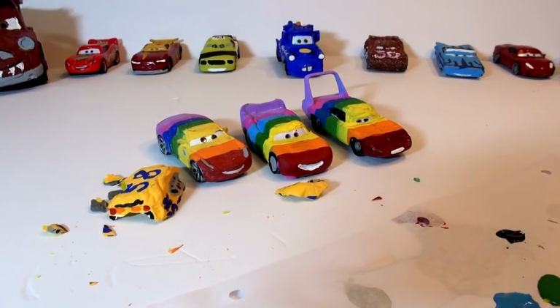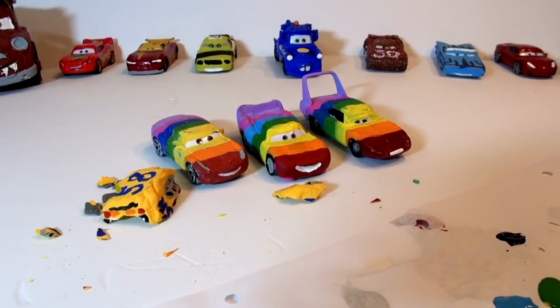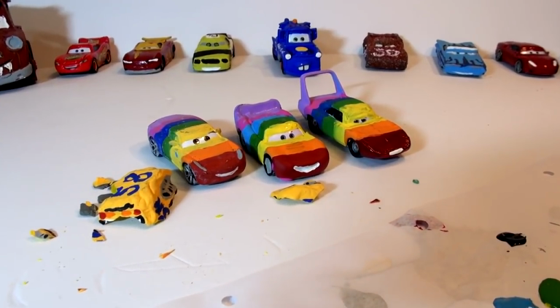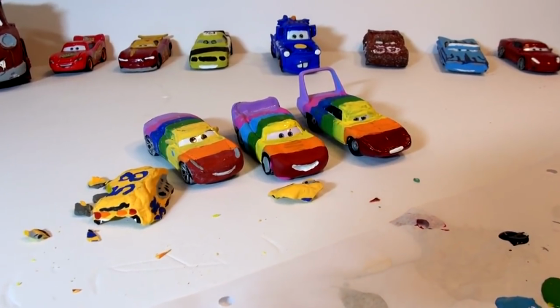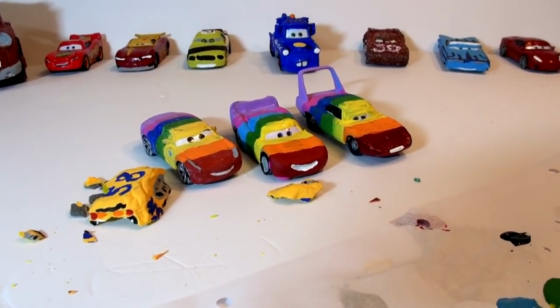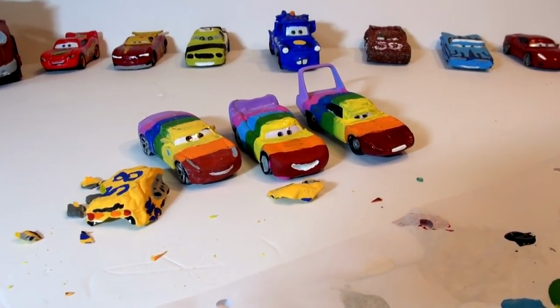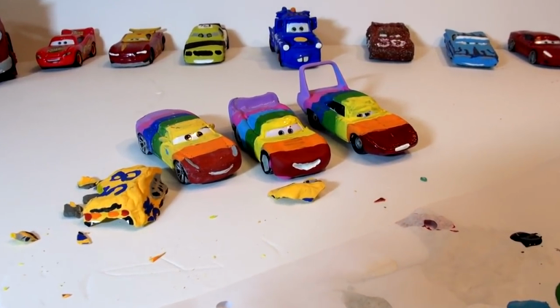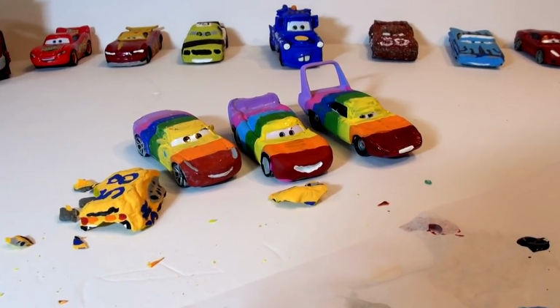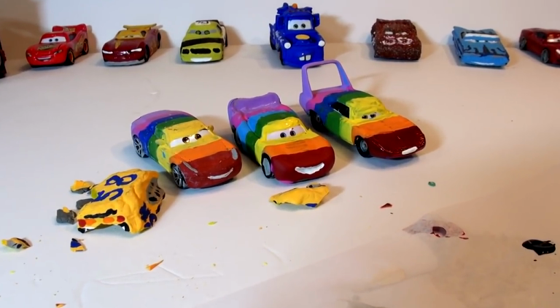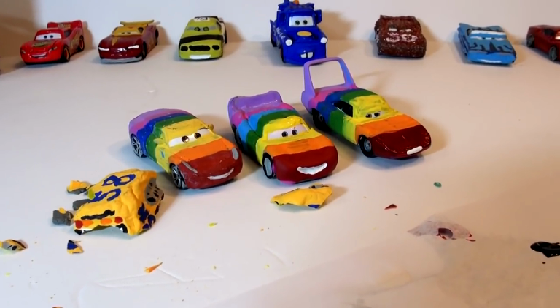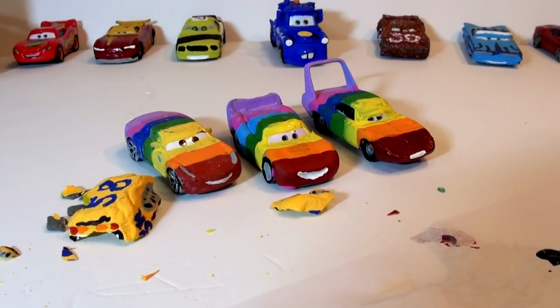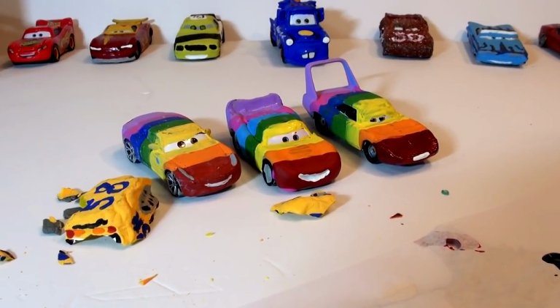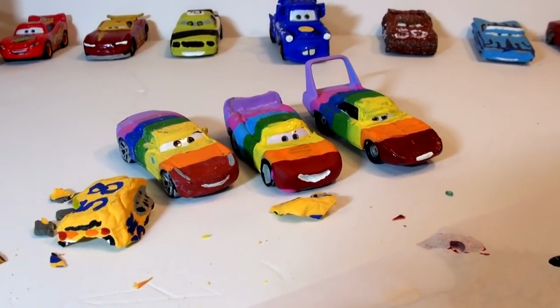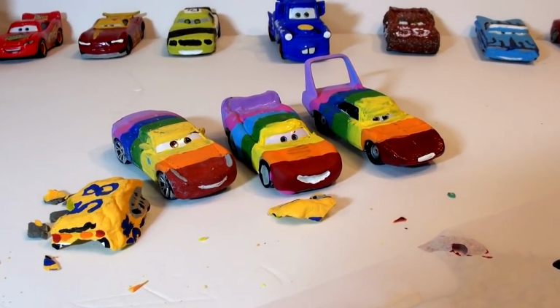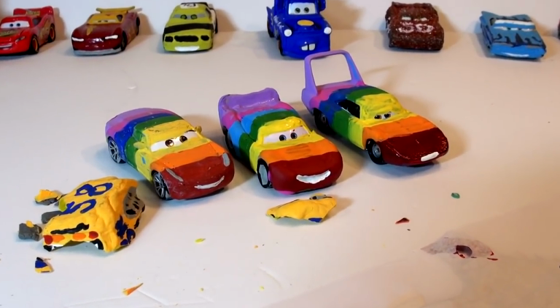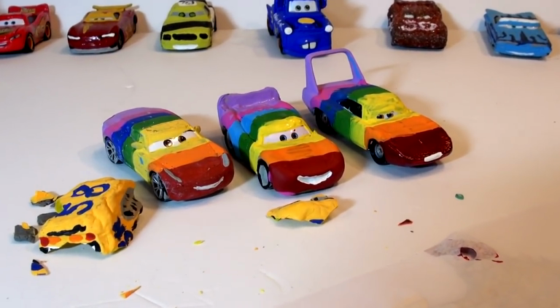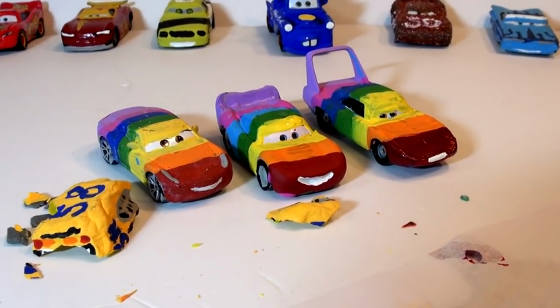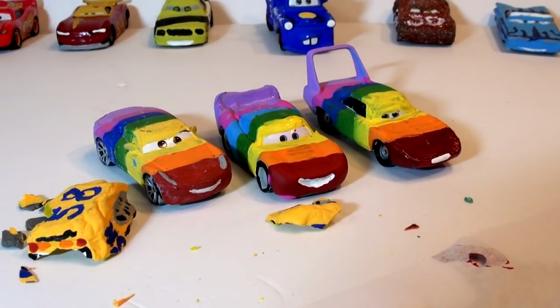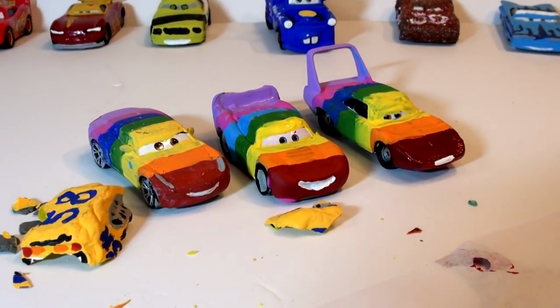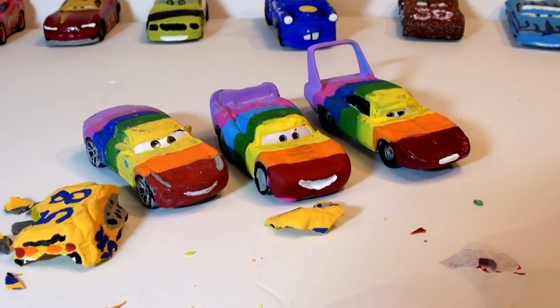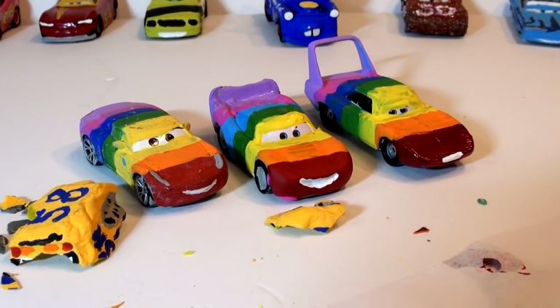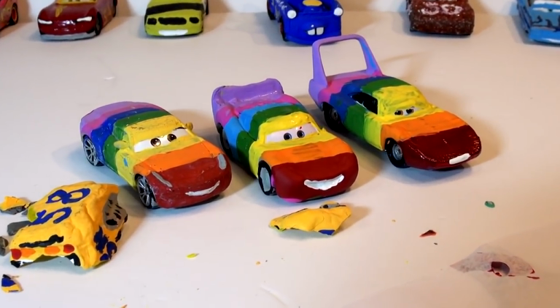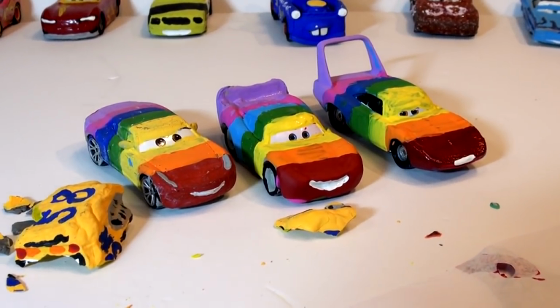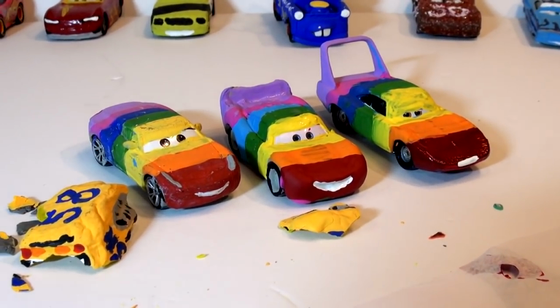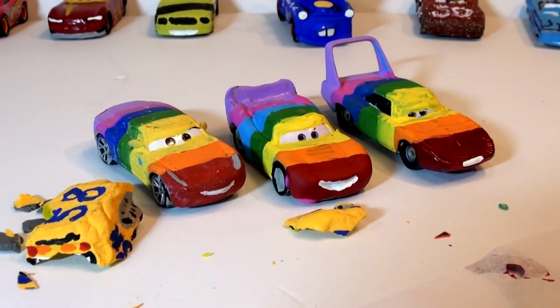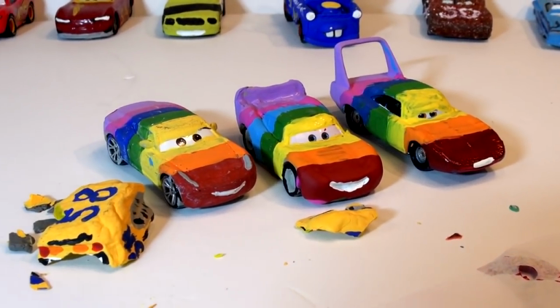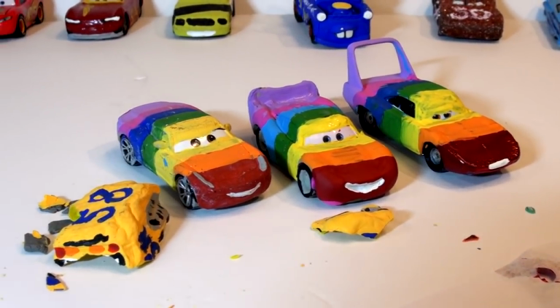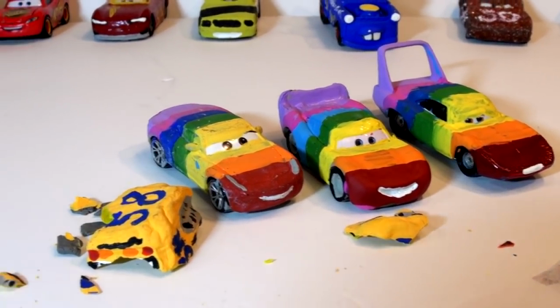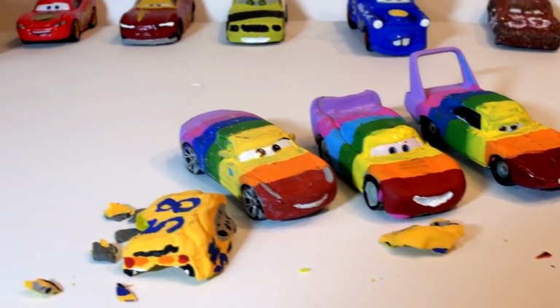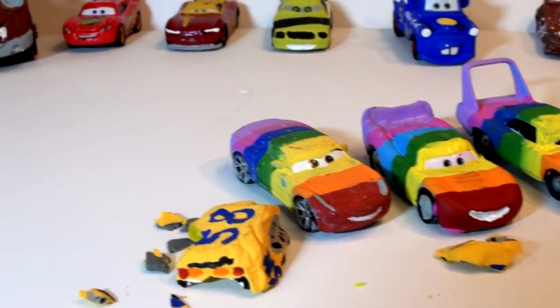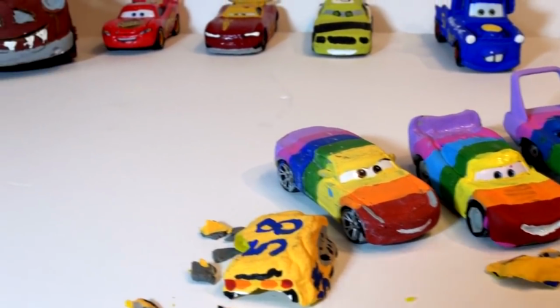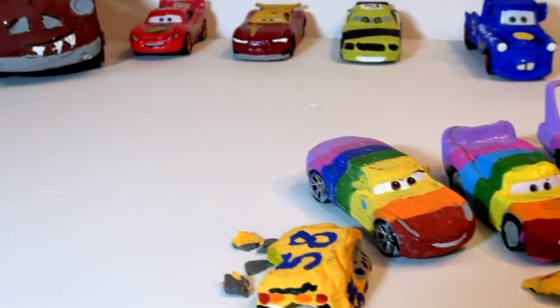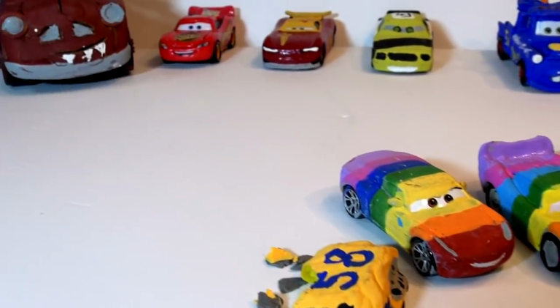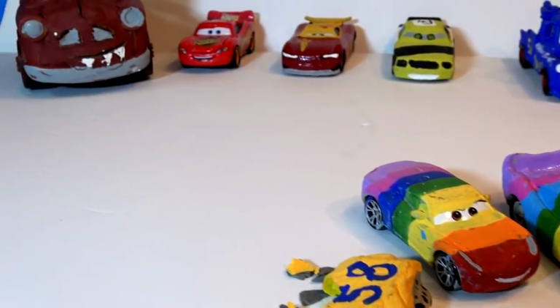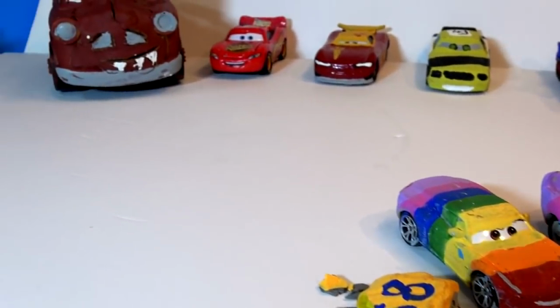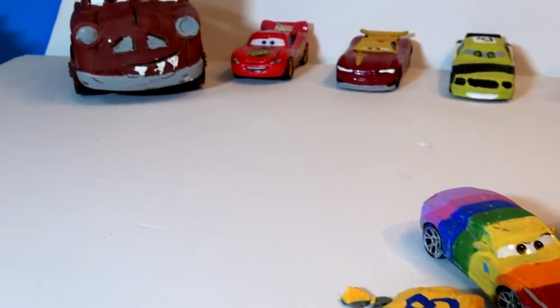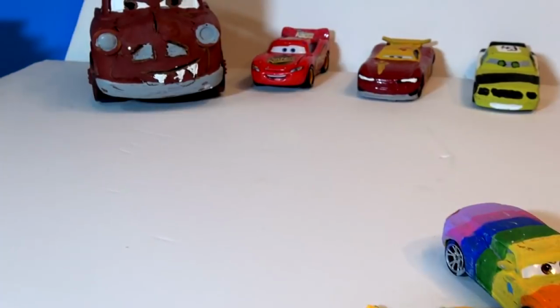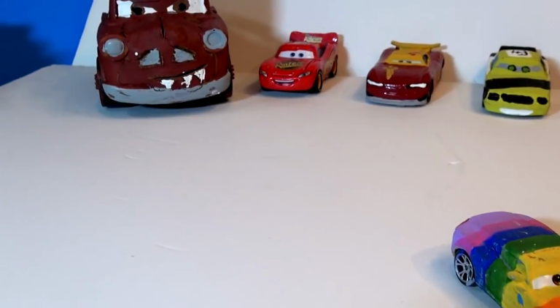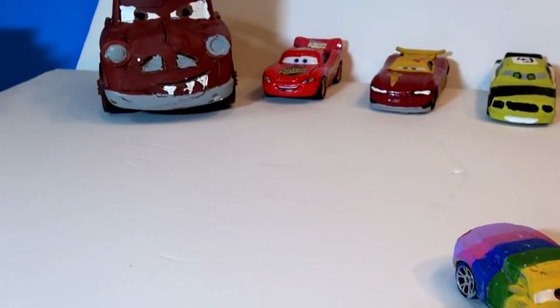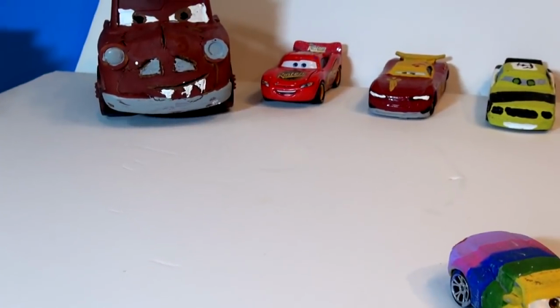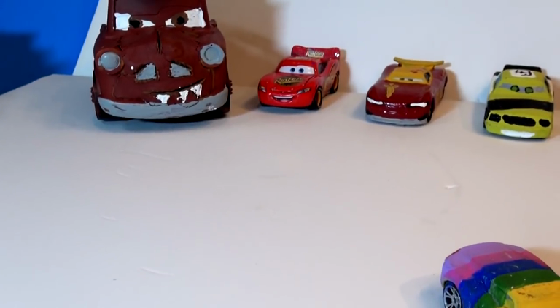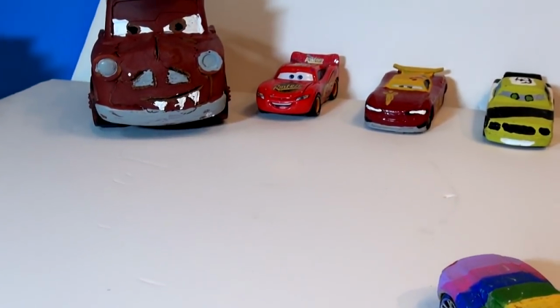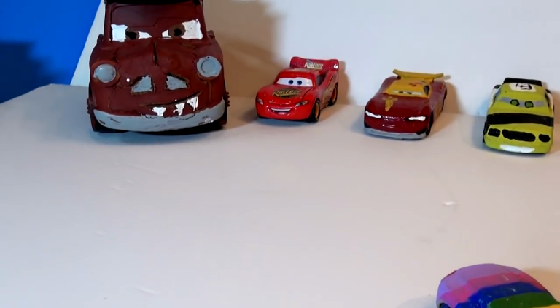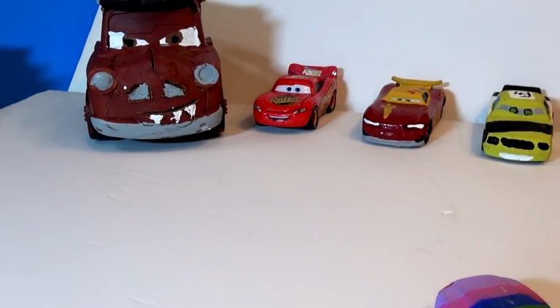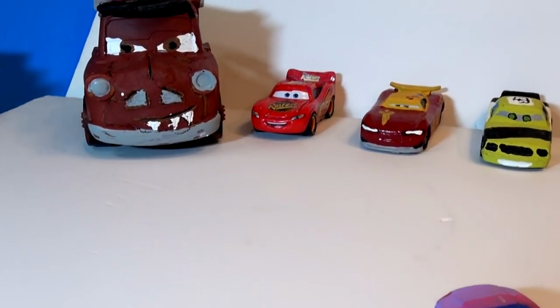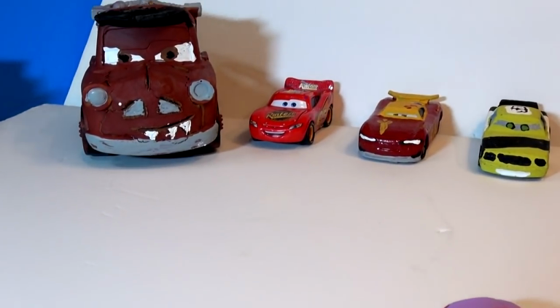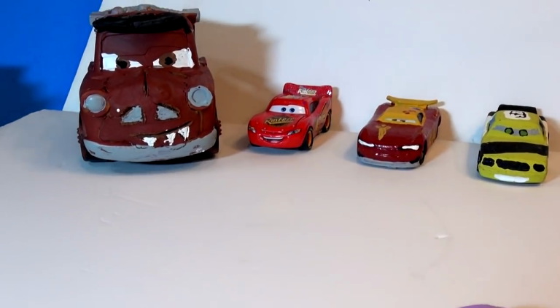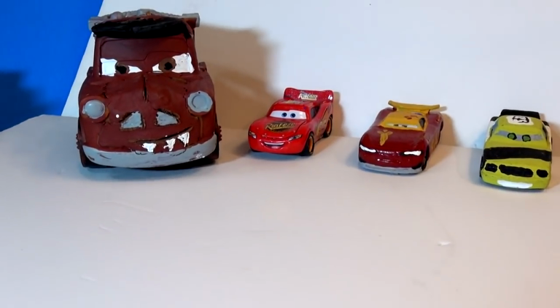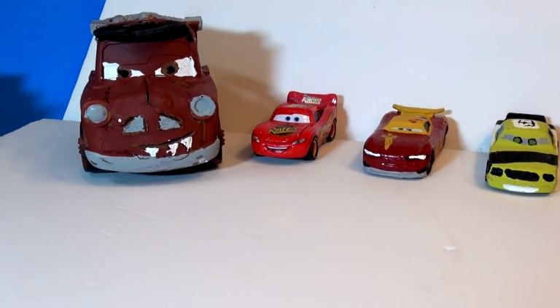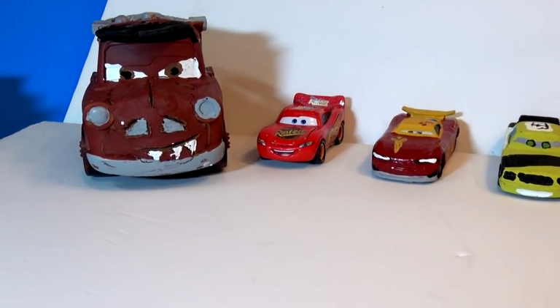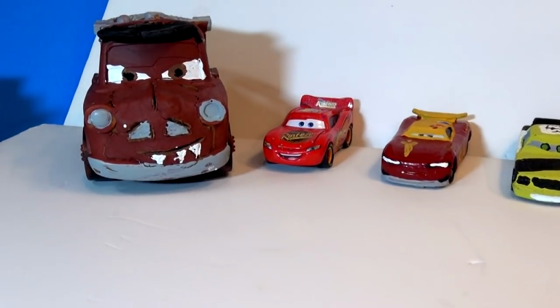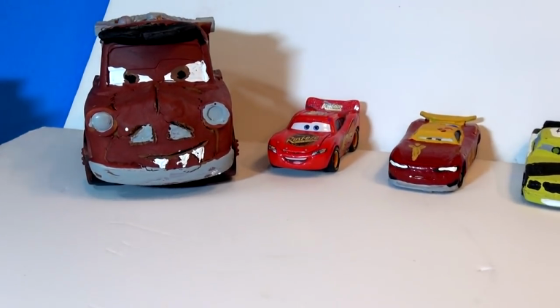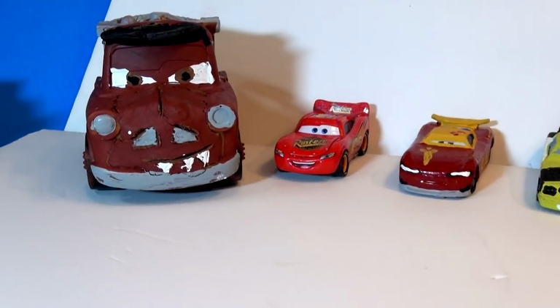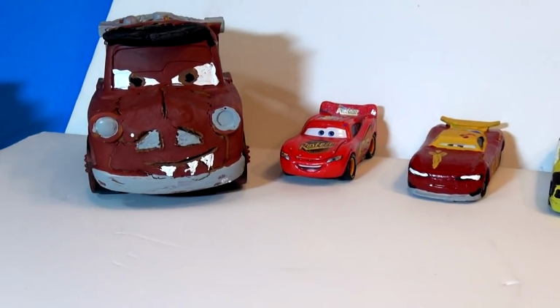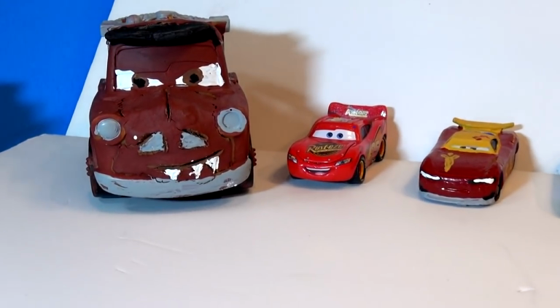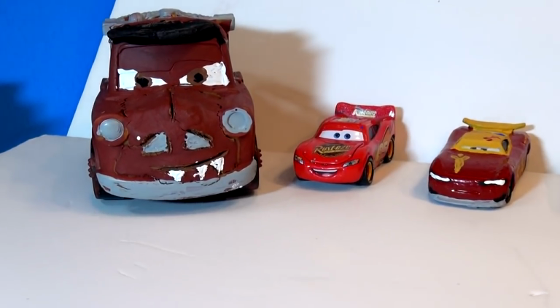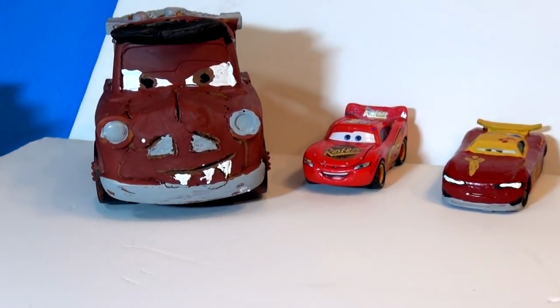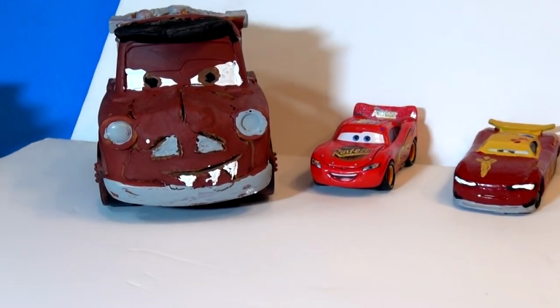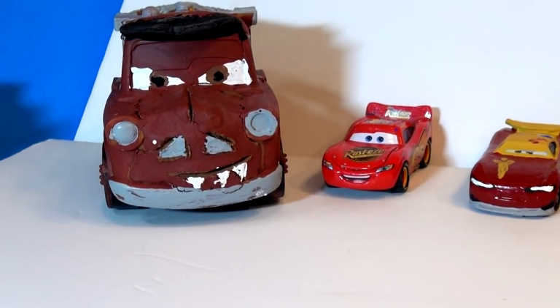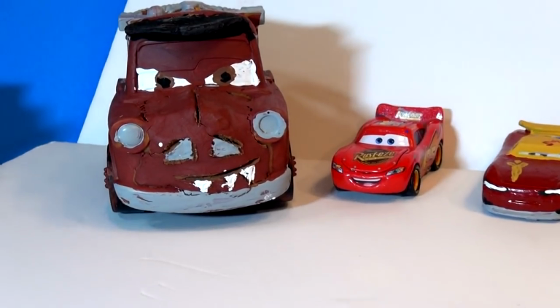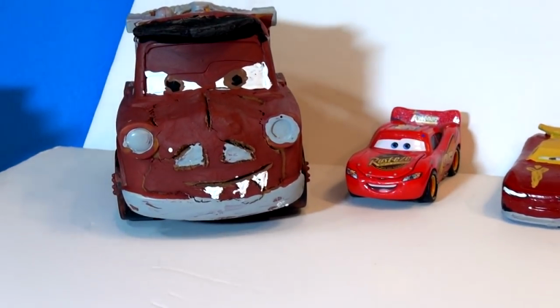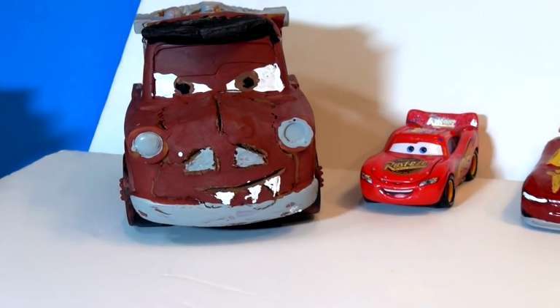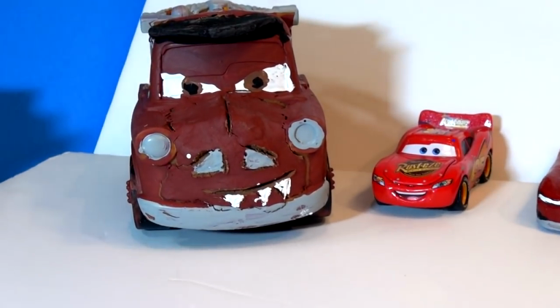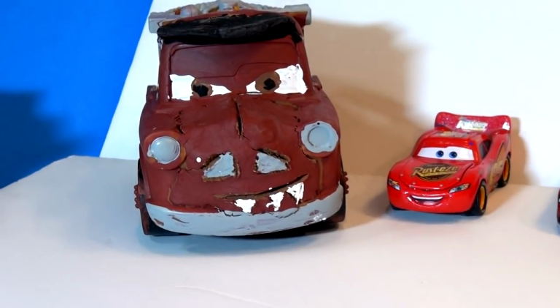This is another Thunder Hollow Speedway Mayhem featuring Bubba and a few more mean cars. Thanks for watching everybody and have a great day!